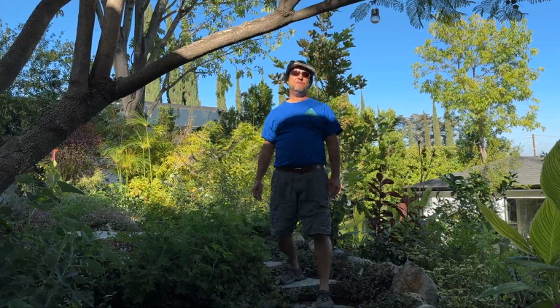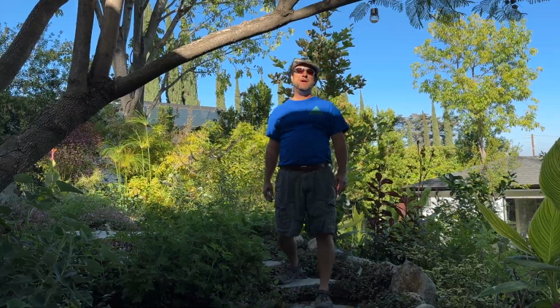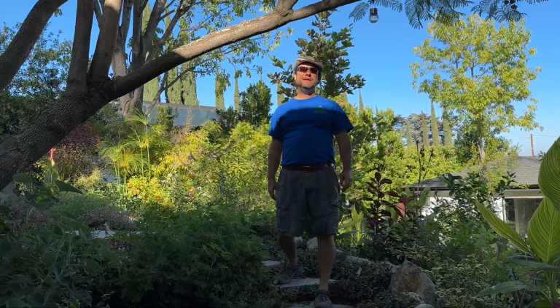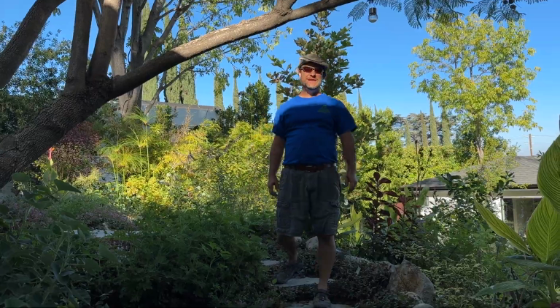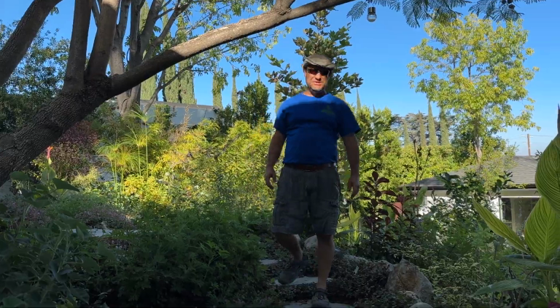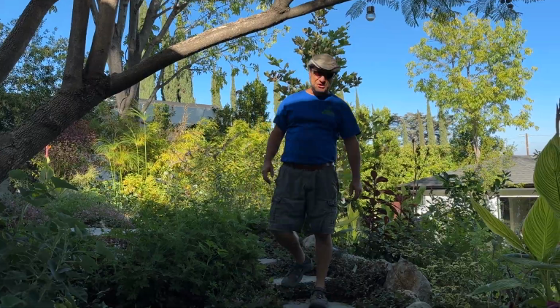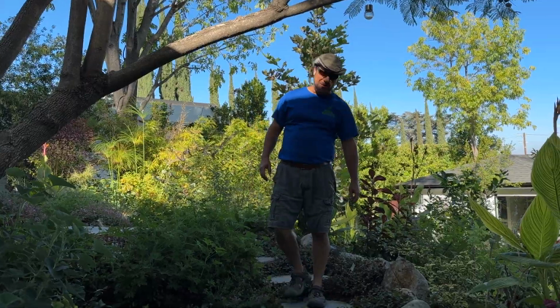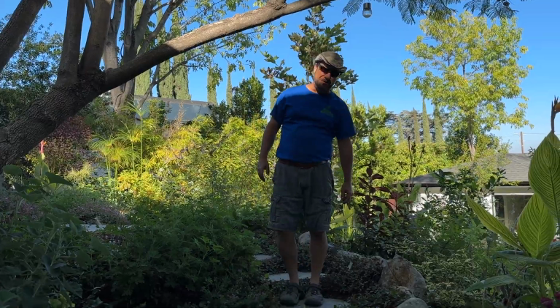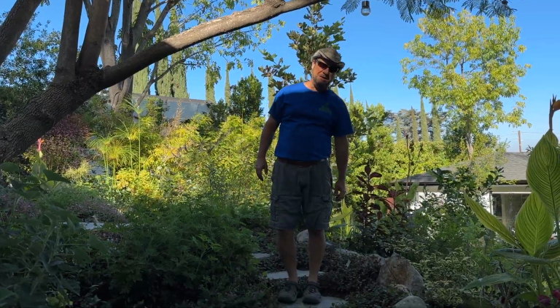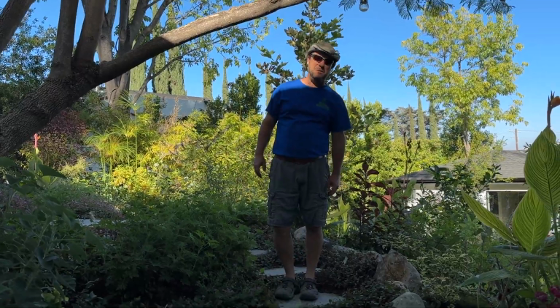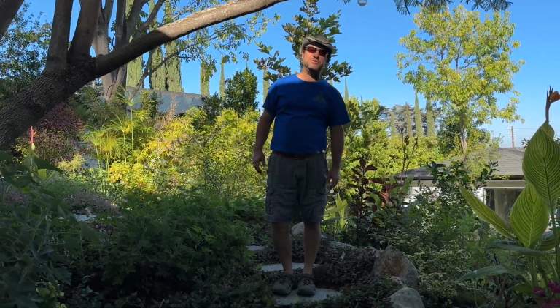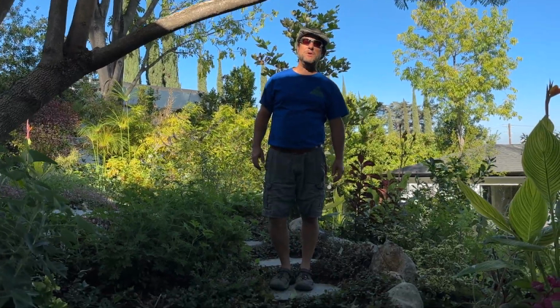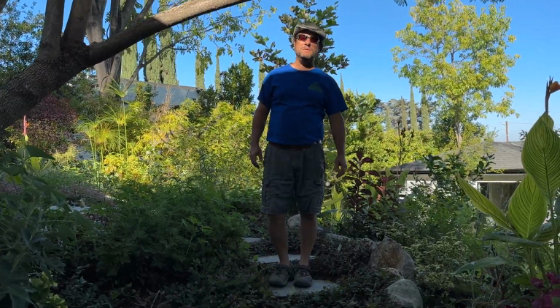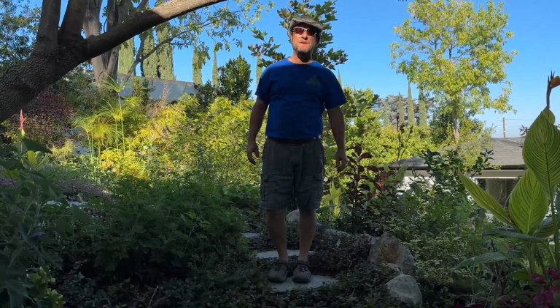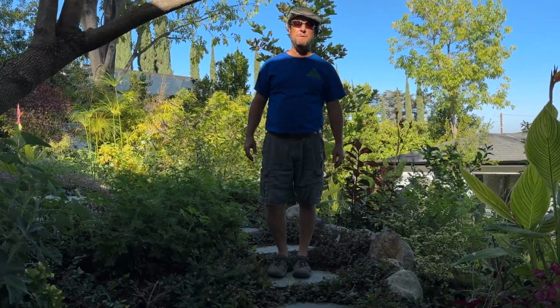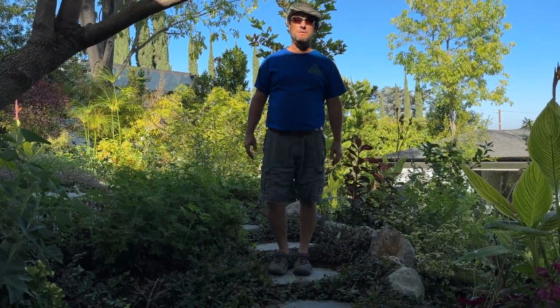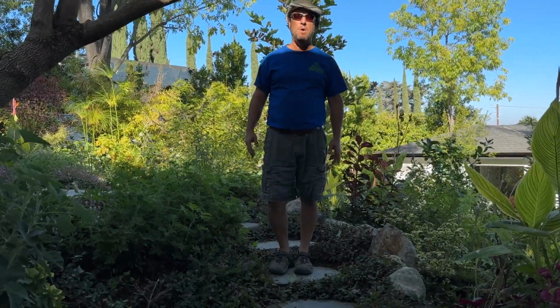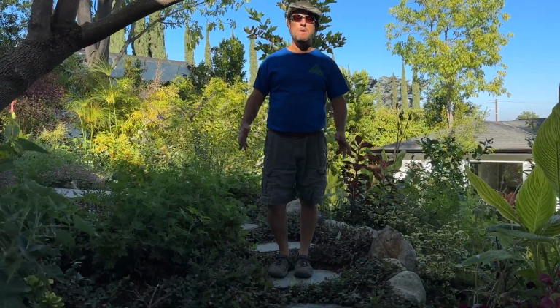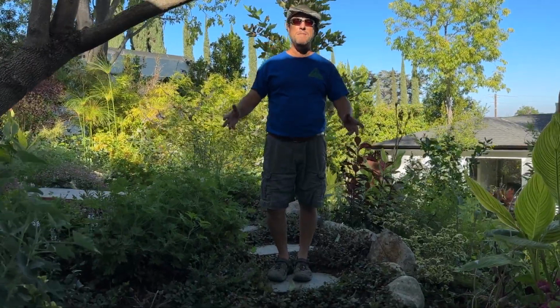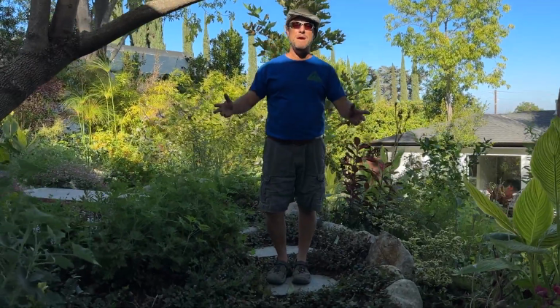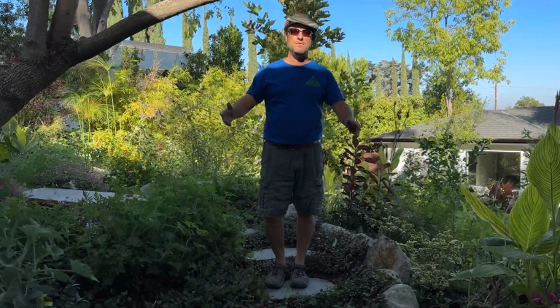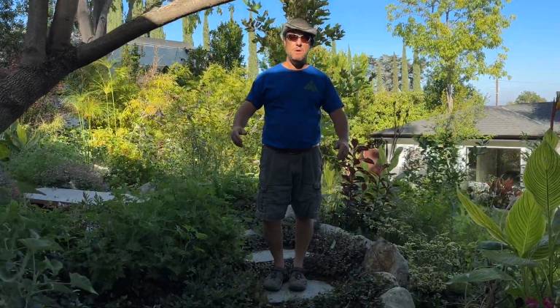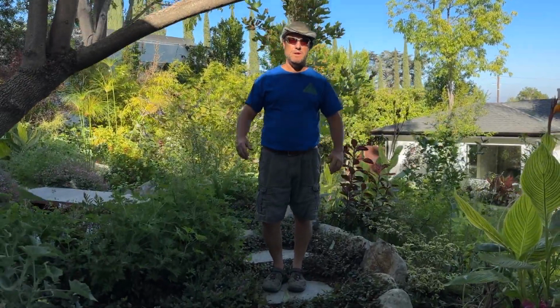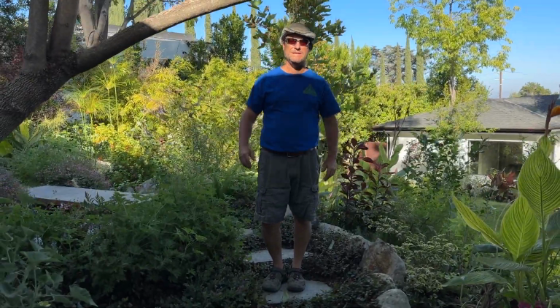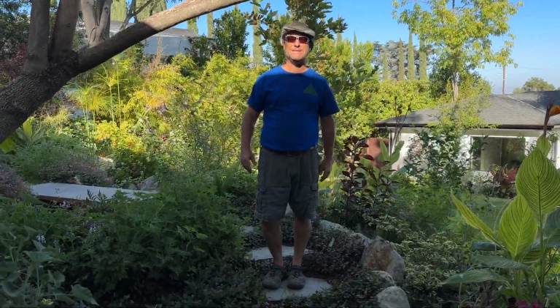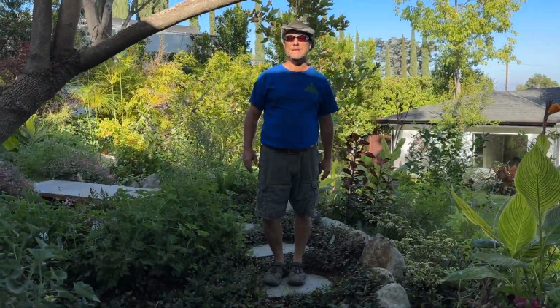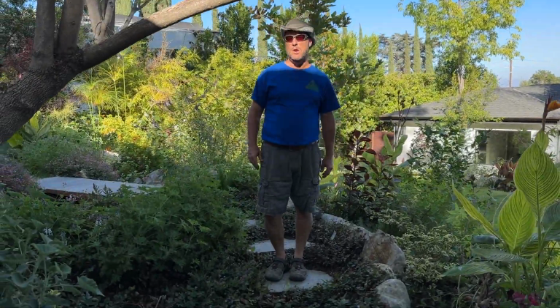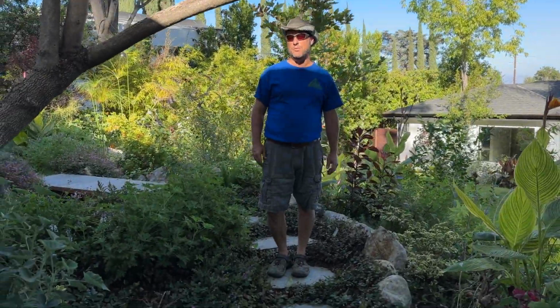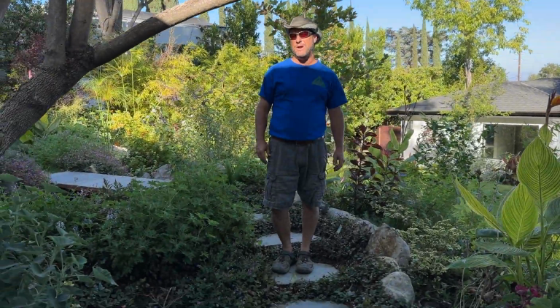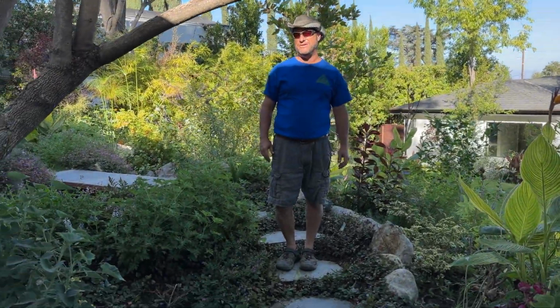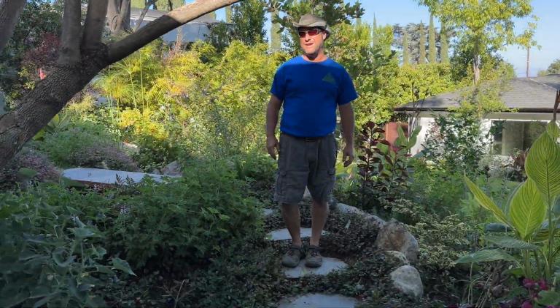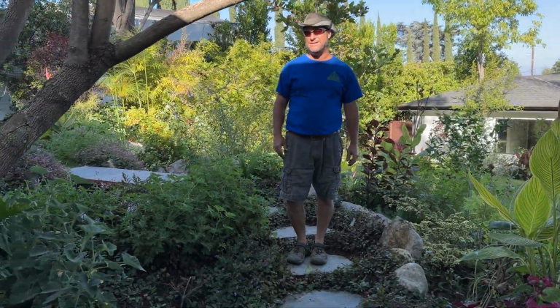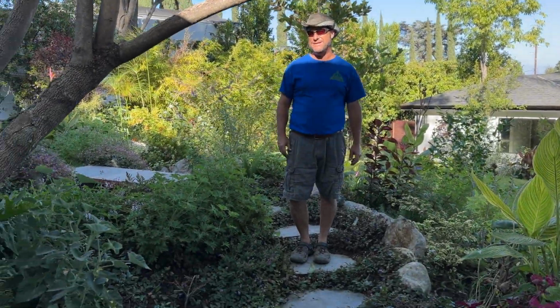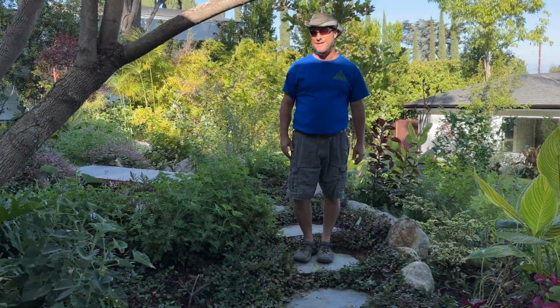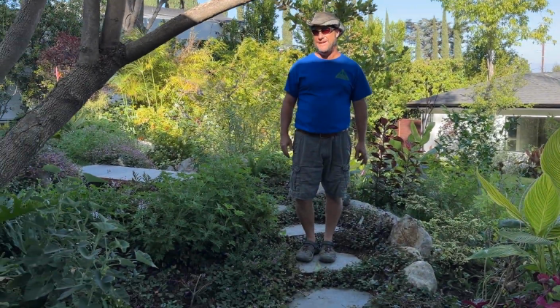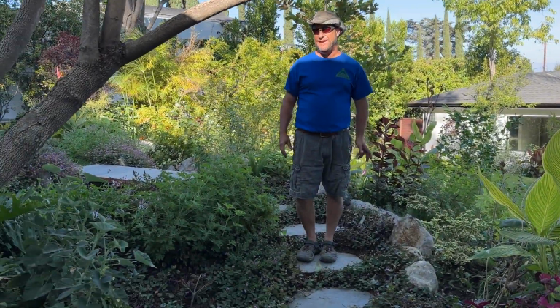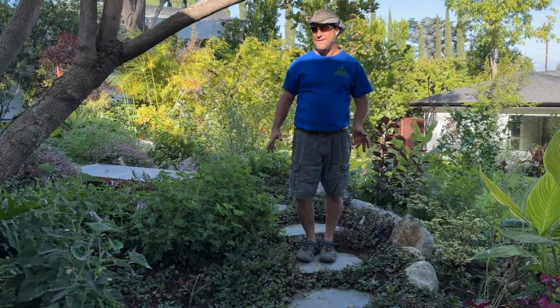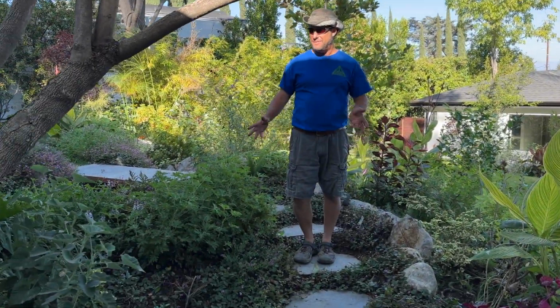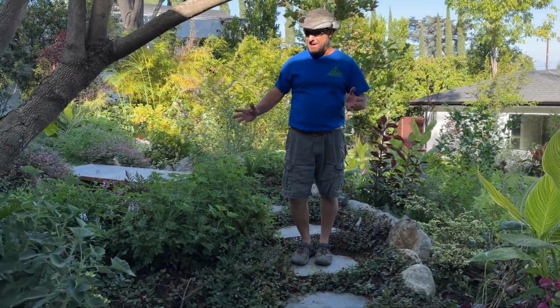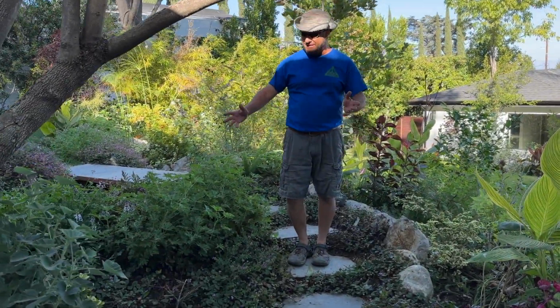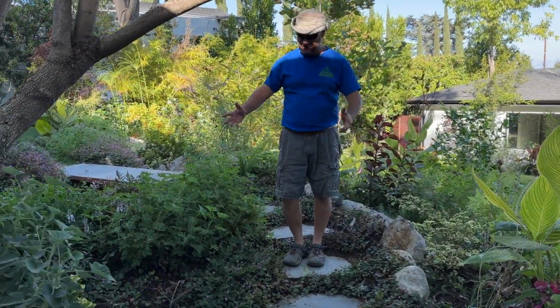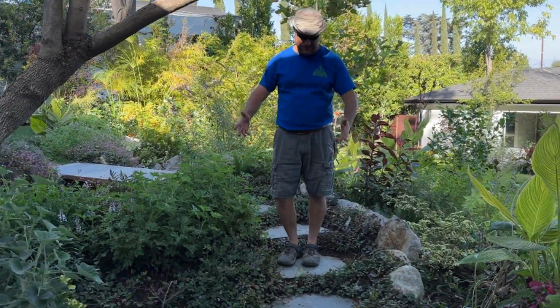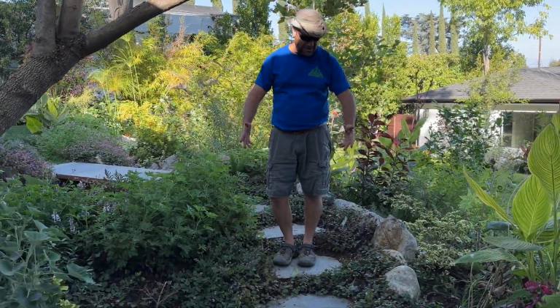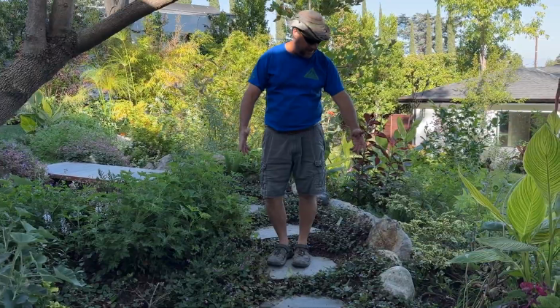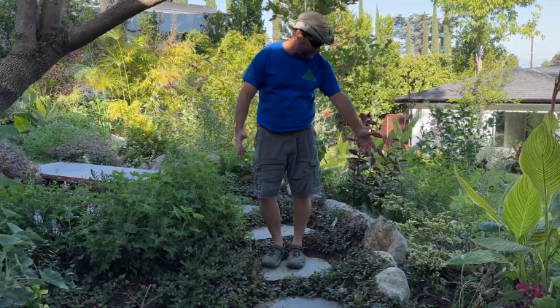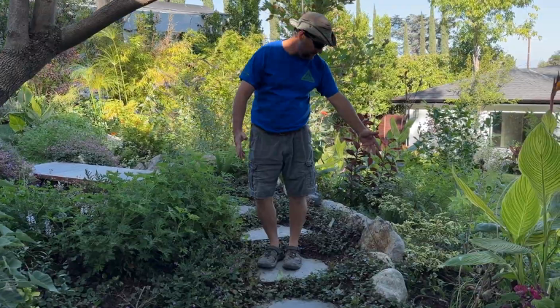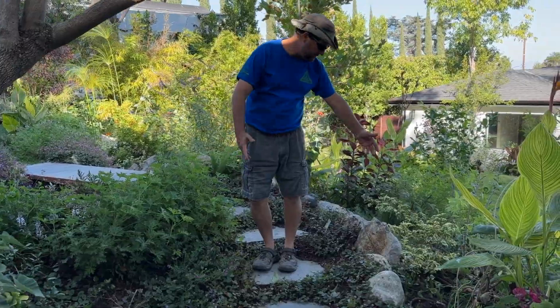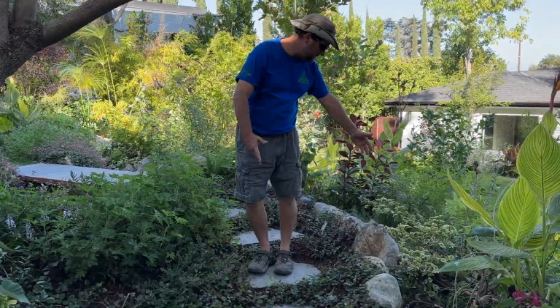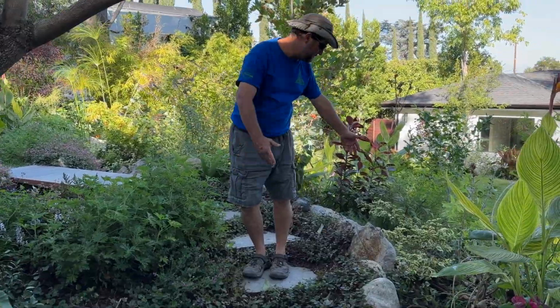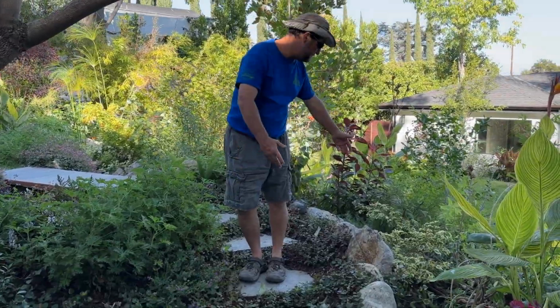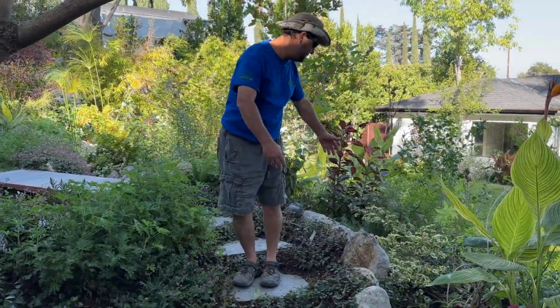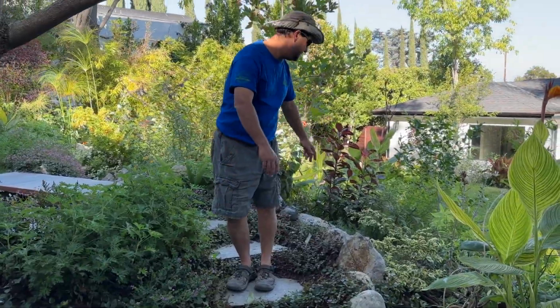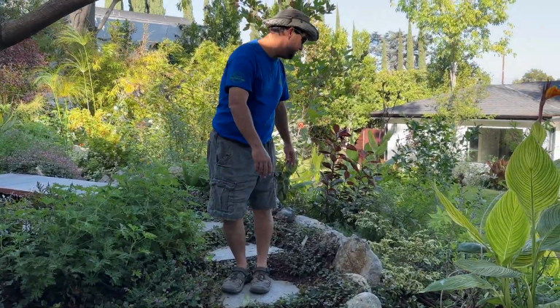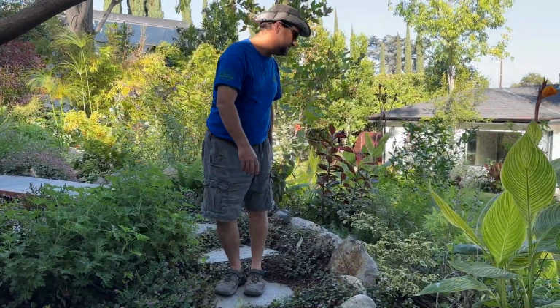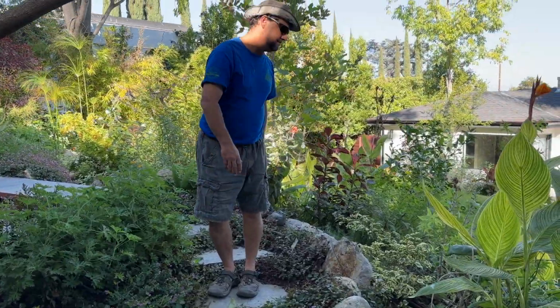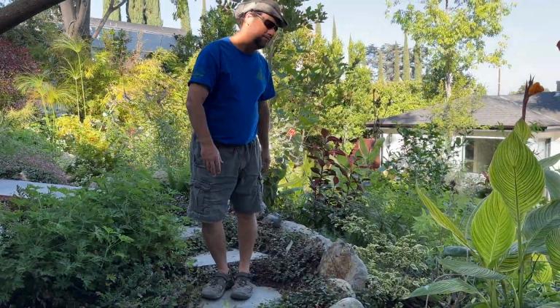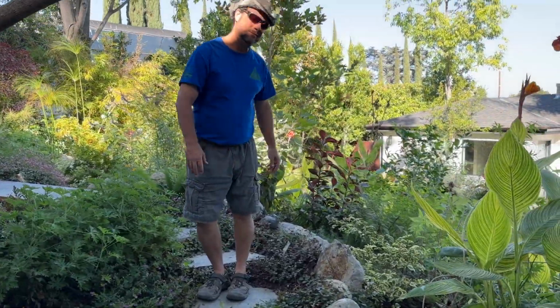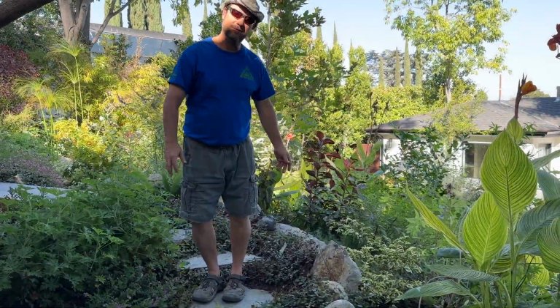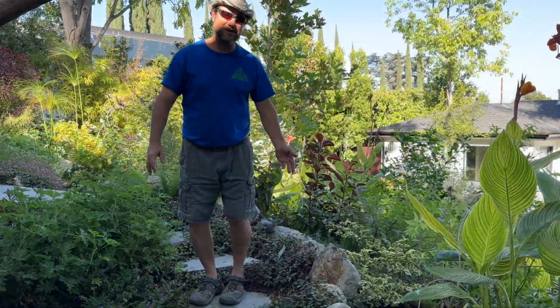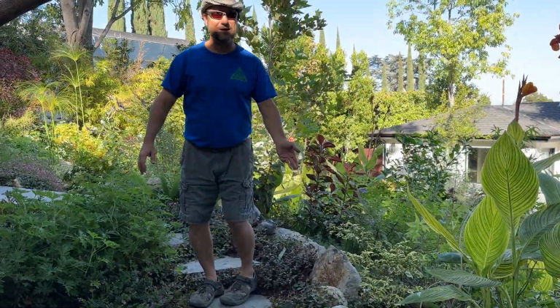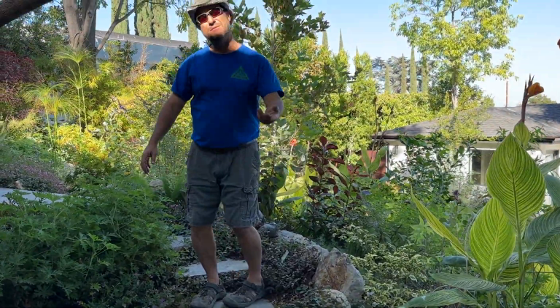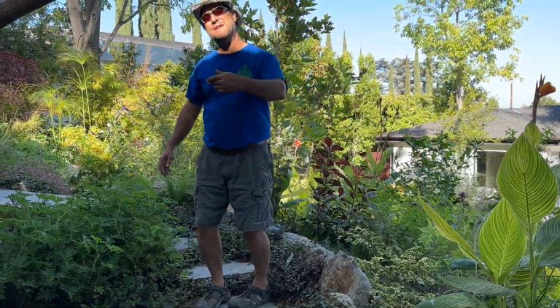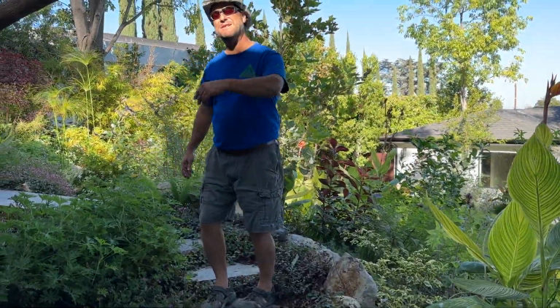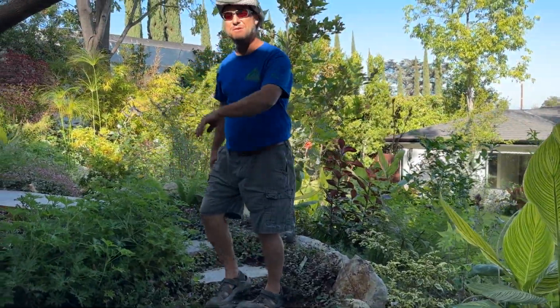Friends, it's James here with Dreamscapes. Welcome back to our Encino project. The plants have grown in. Come take a tour.